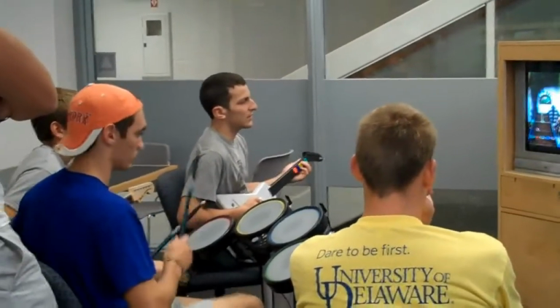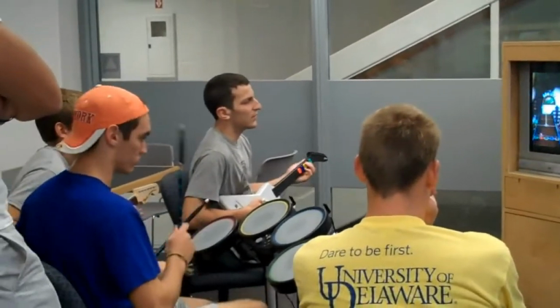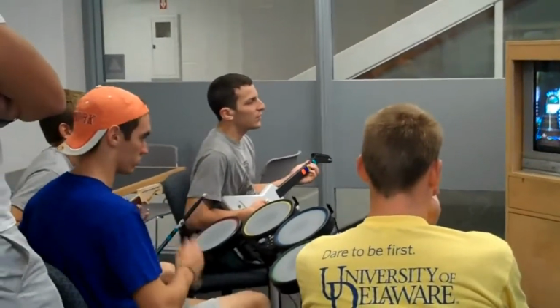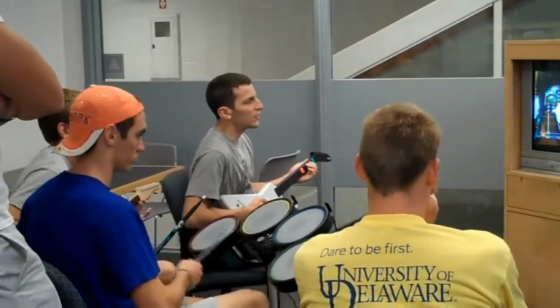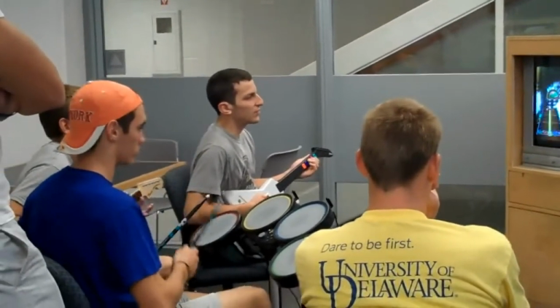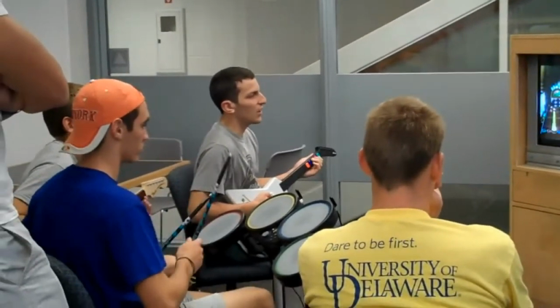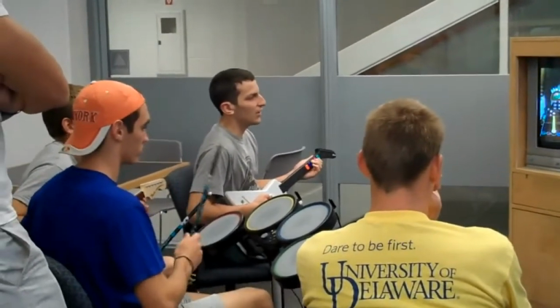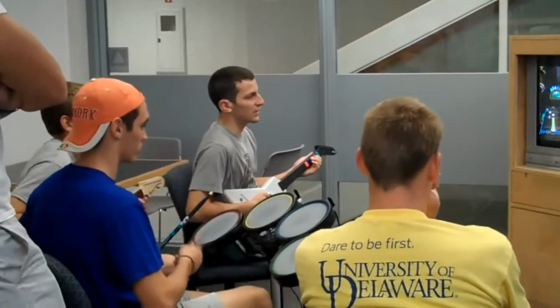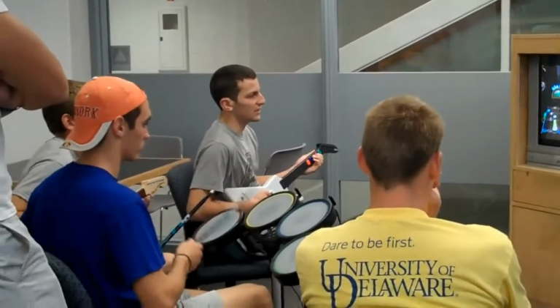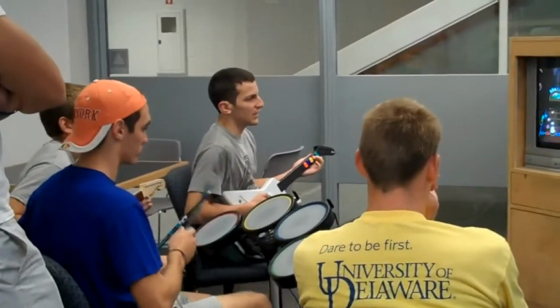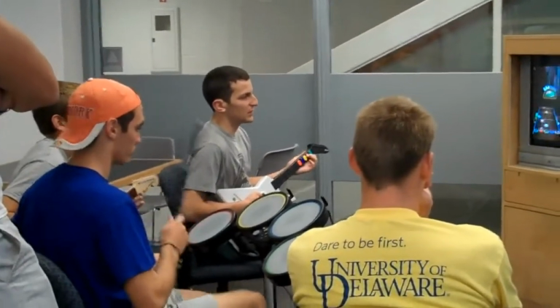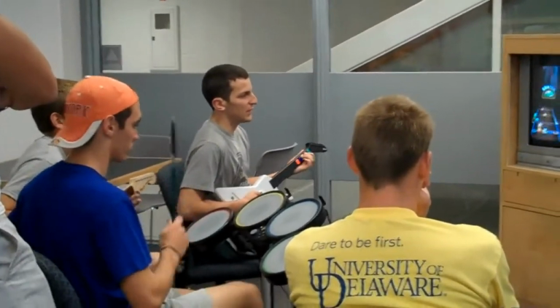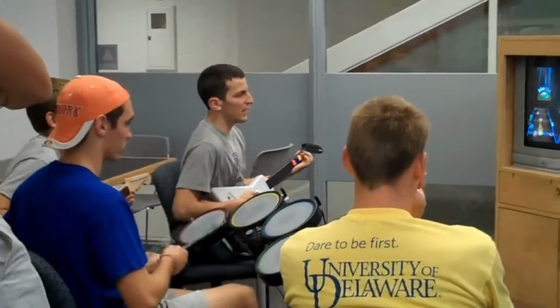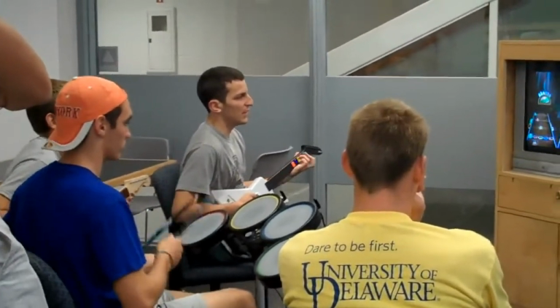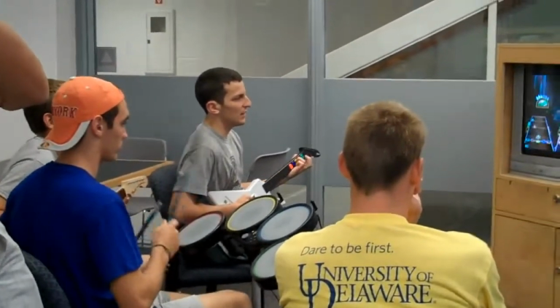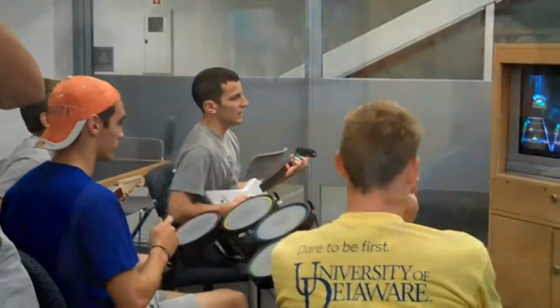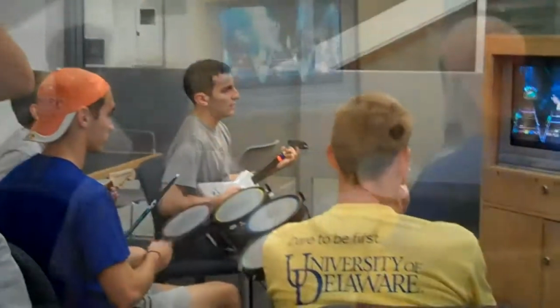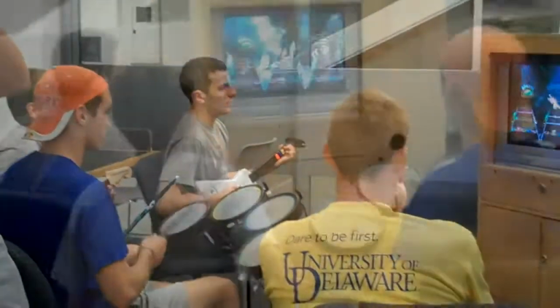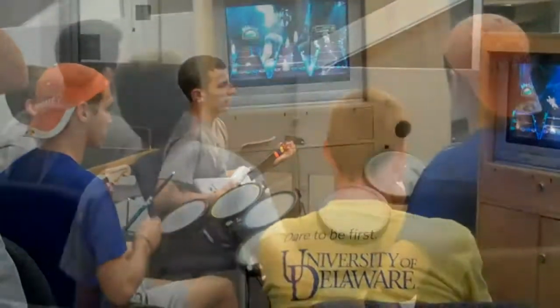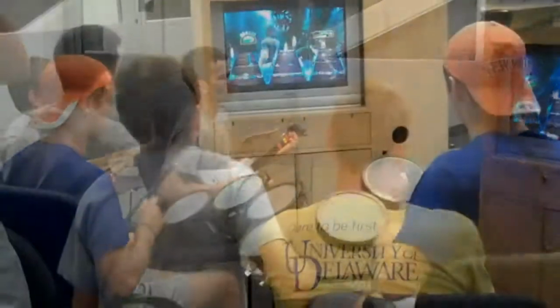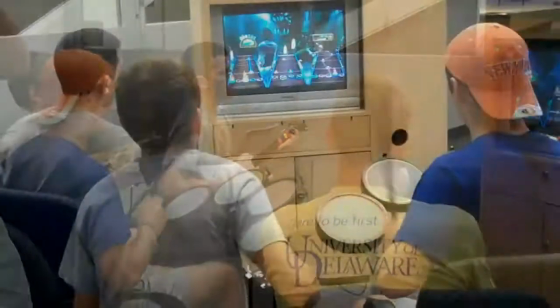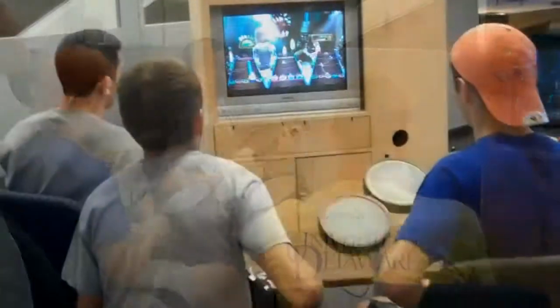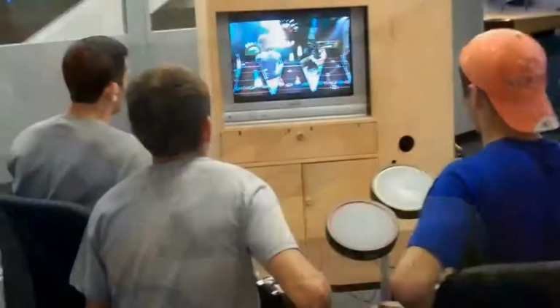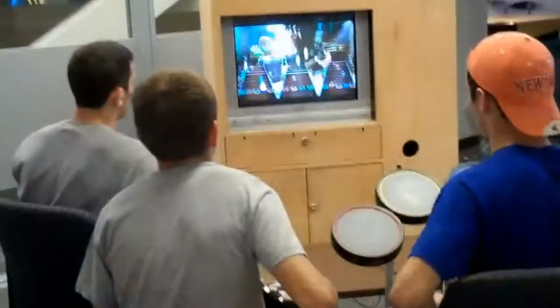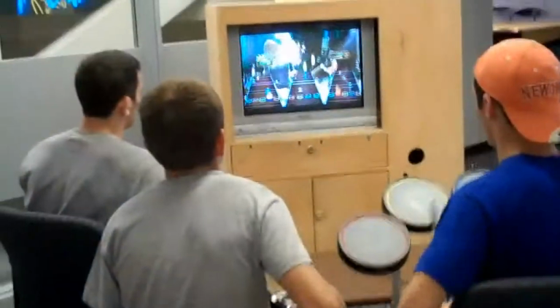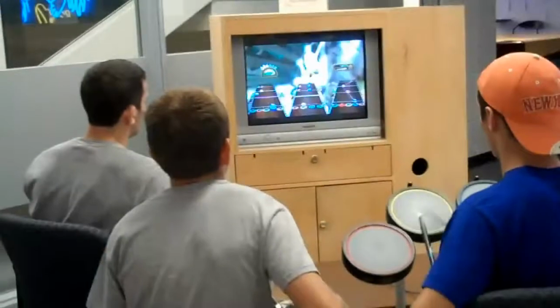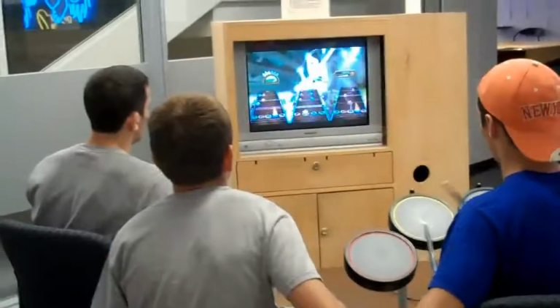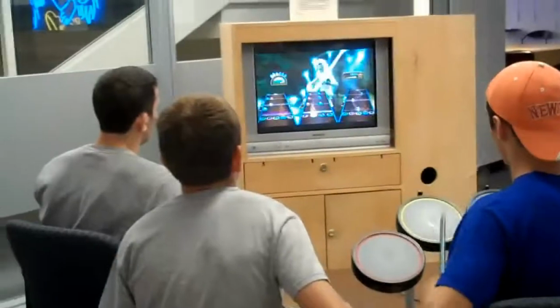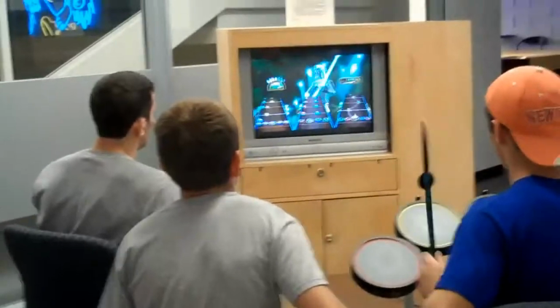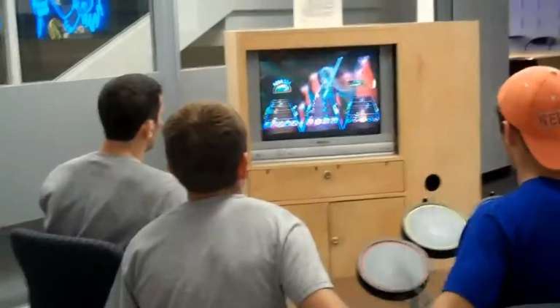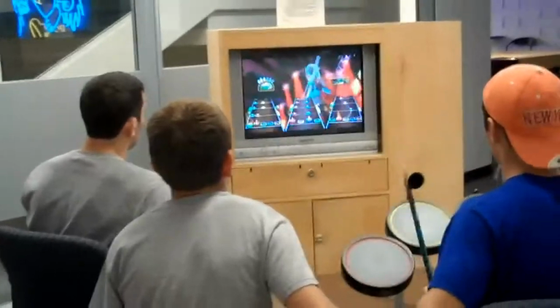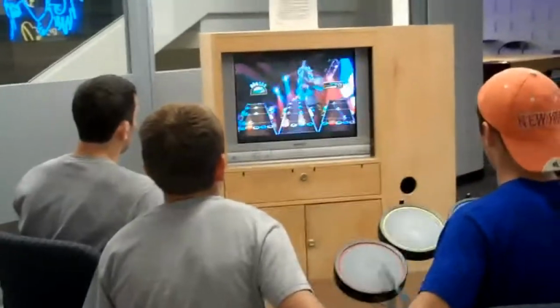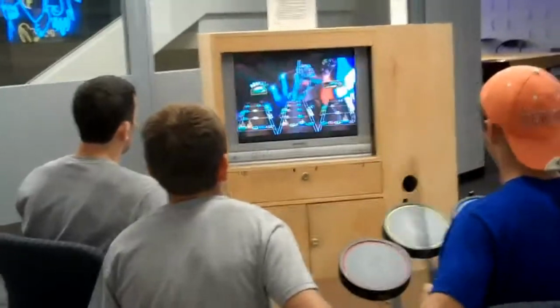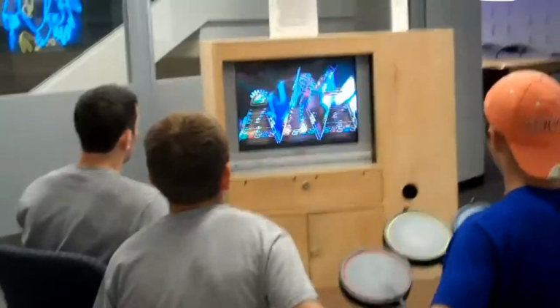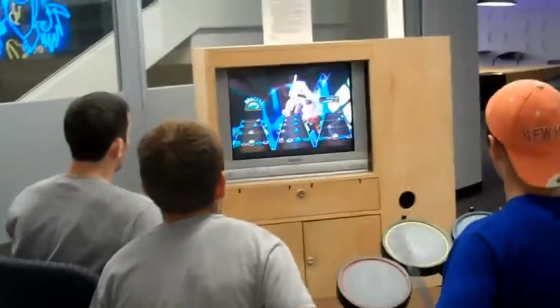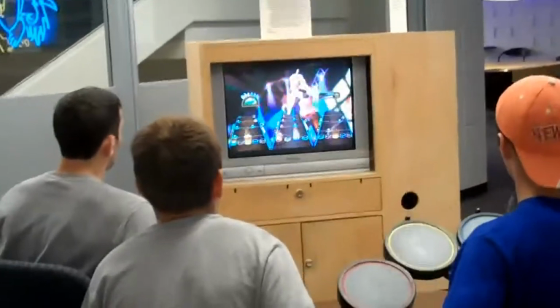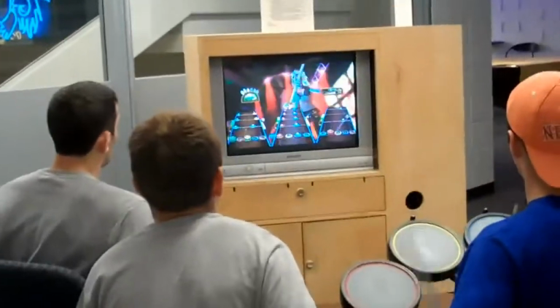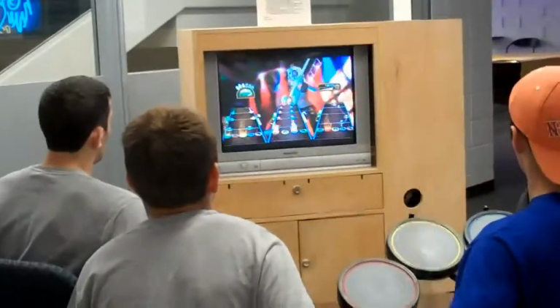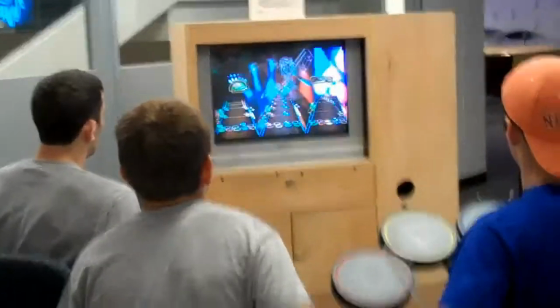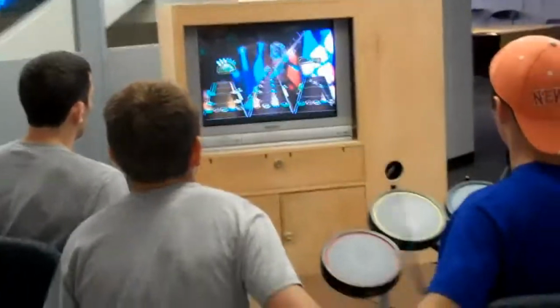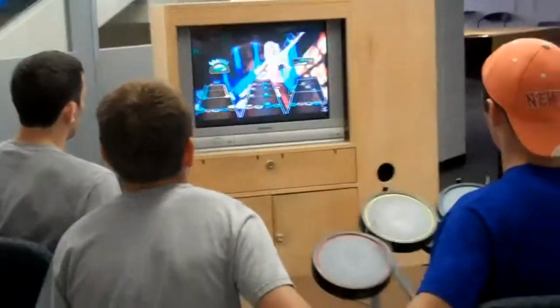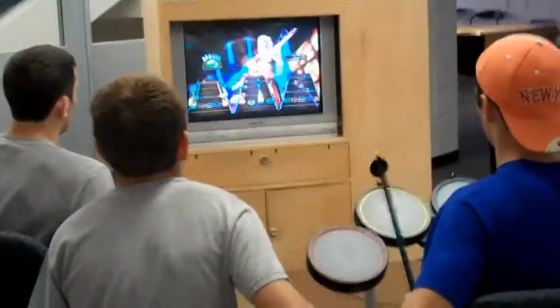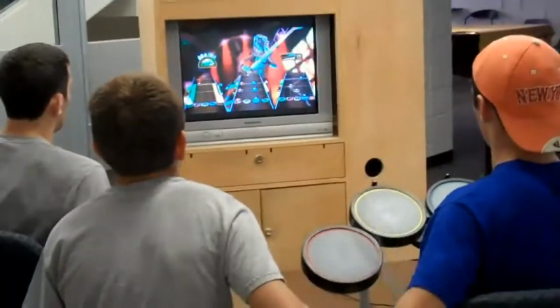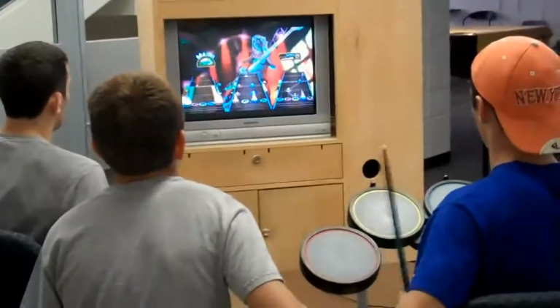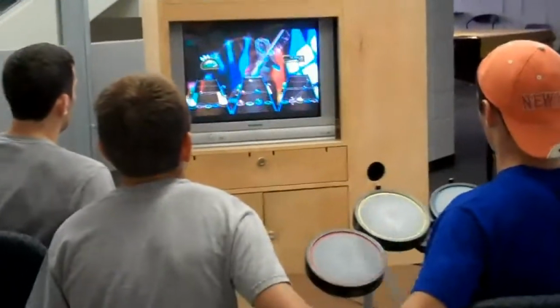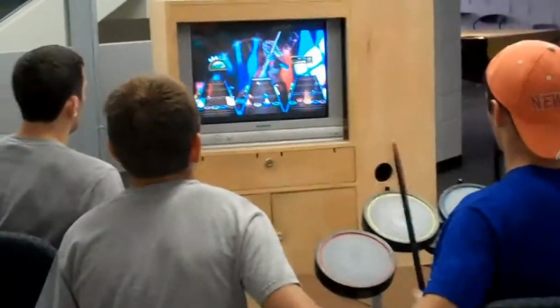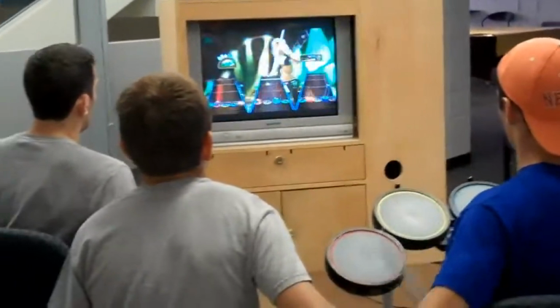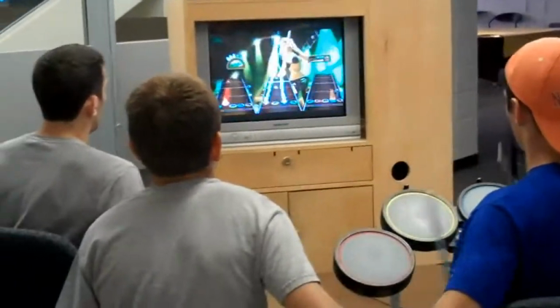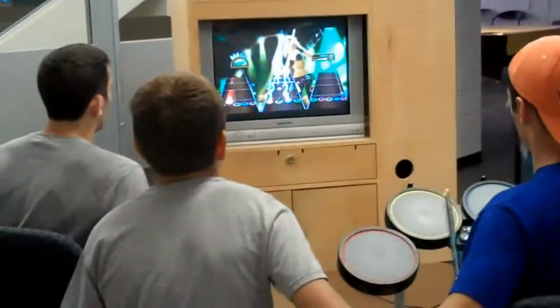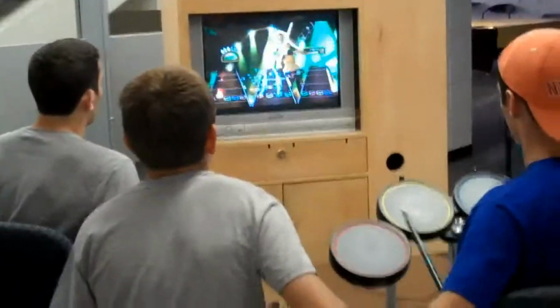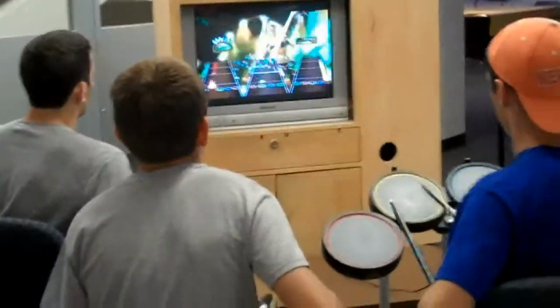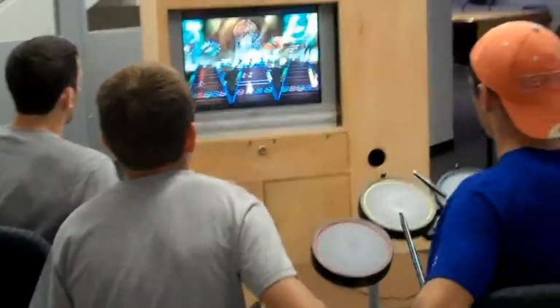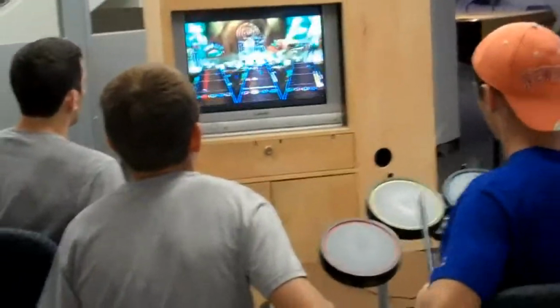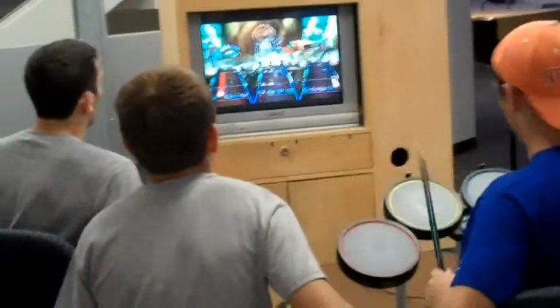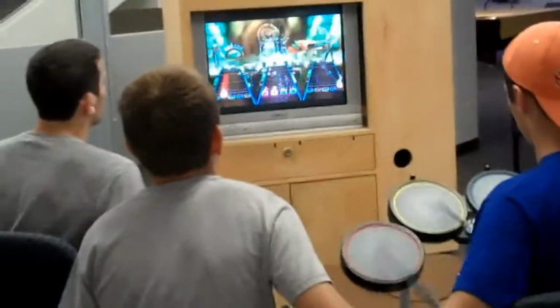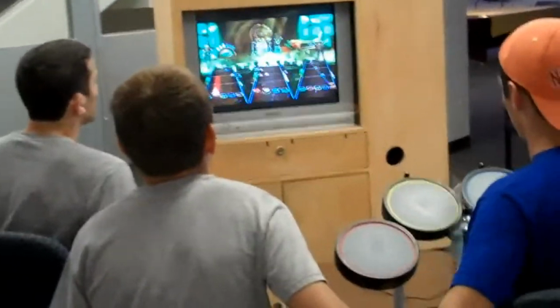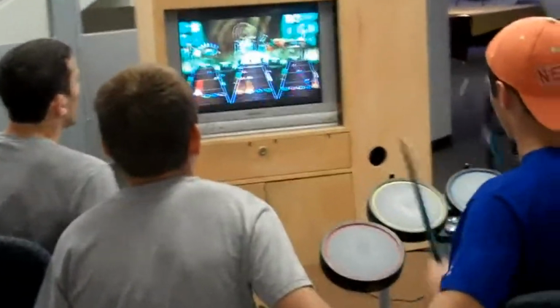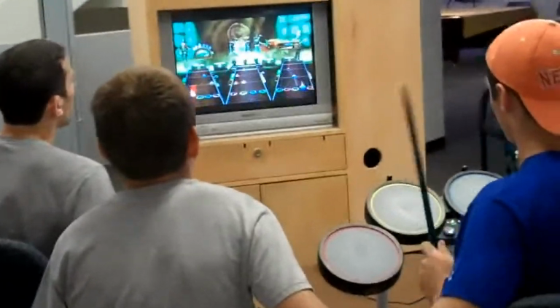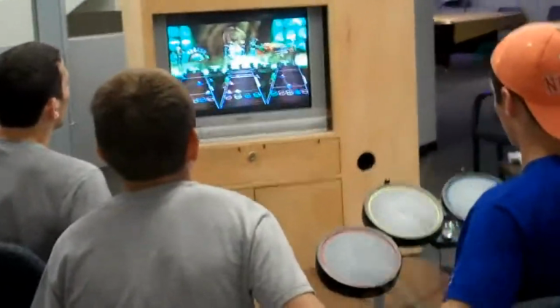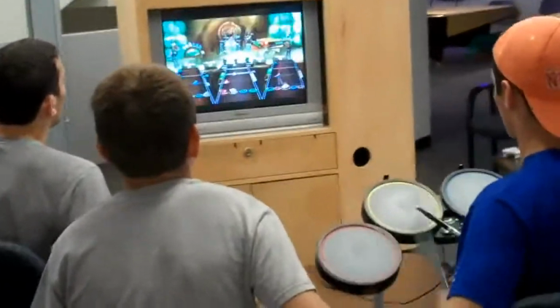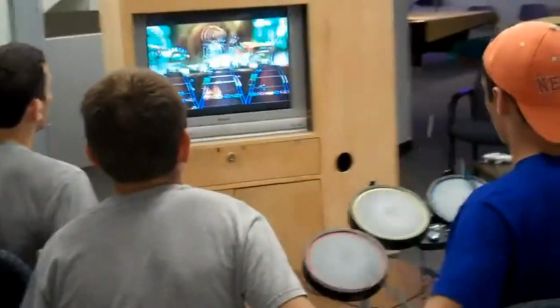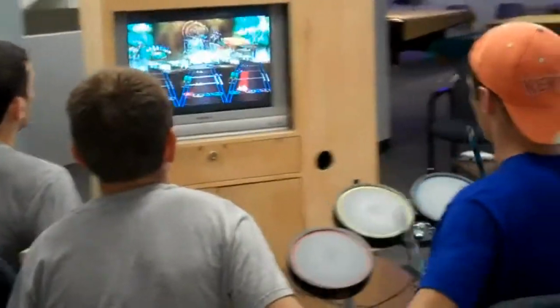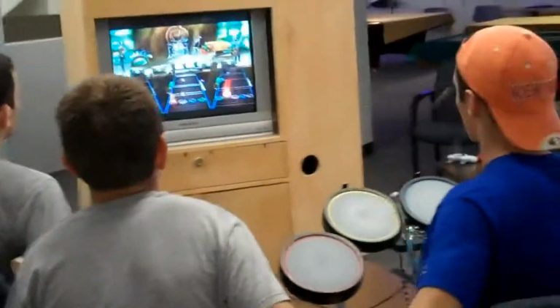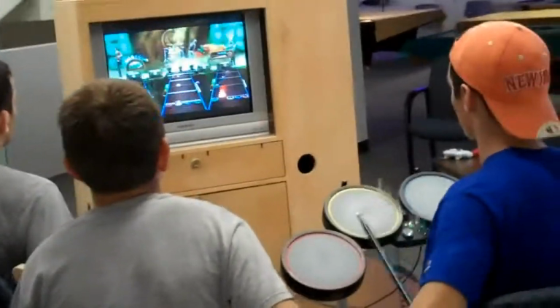On the new guitar there's like a touch pad. You have to strum on the first part.